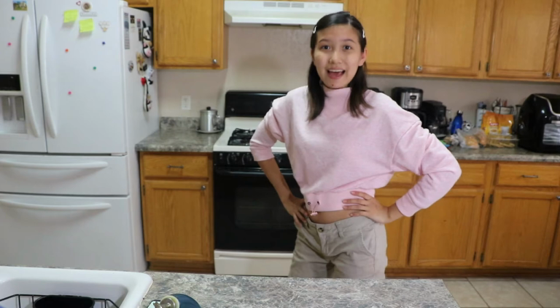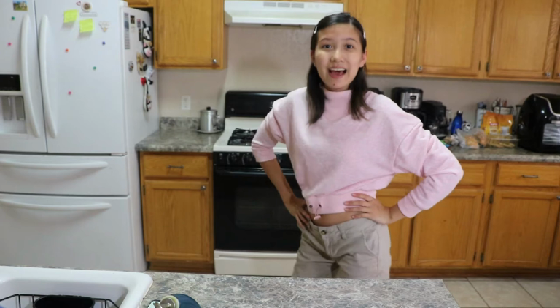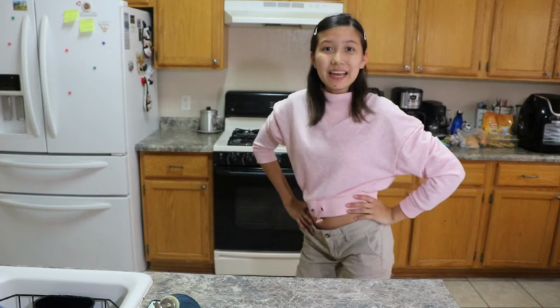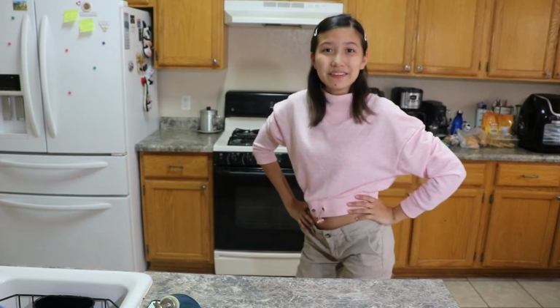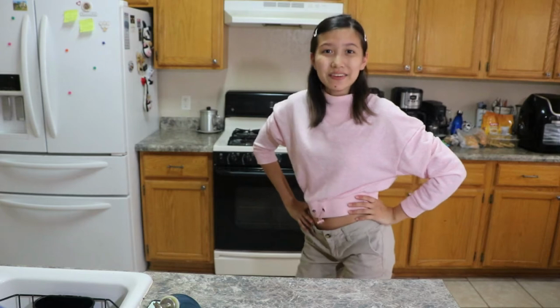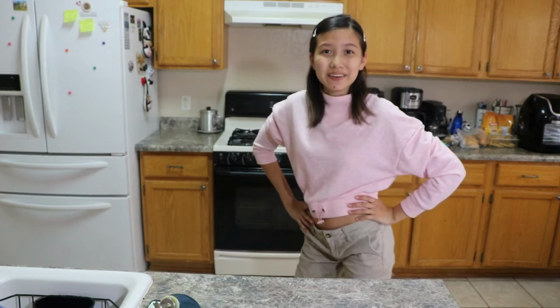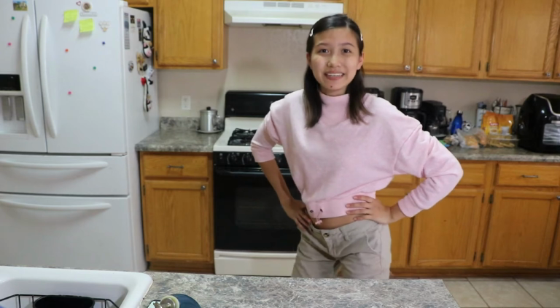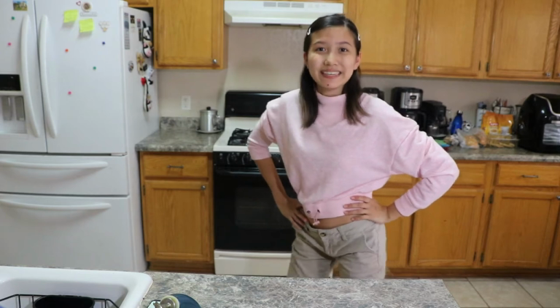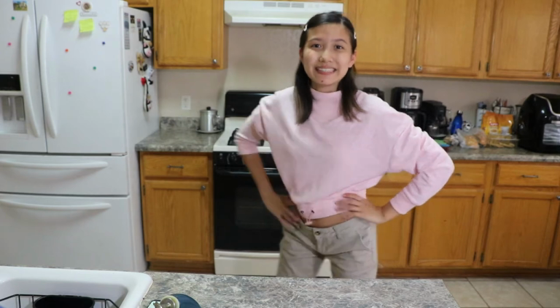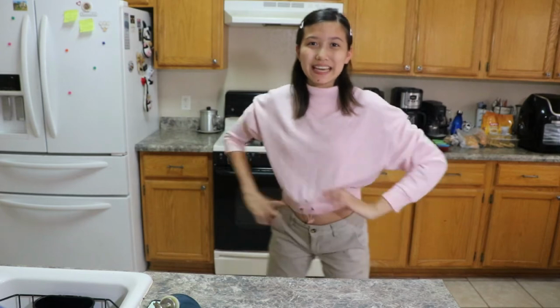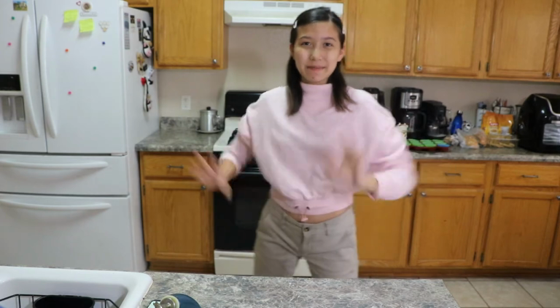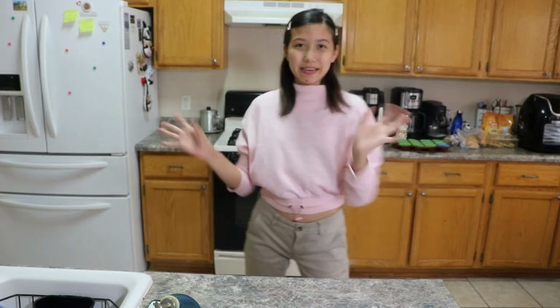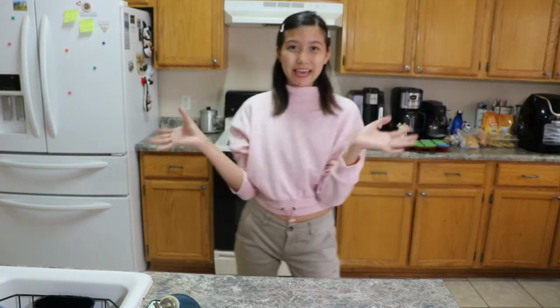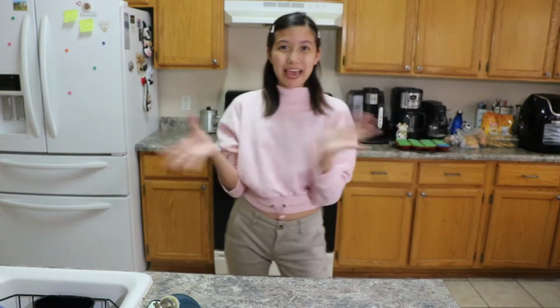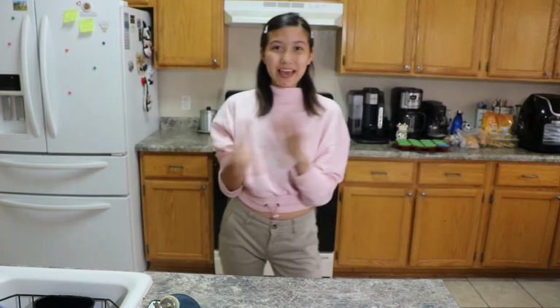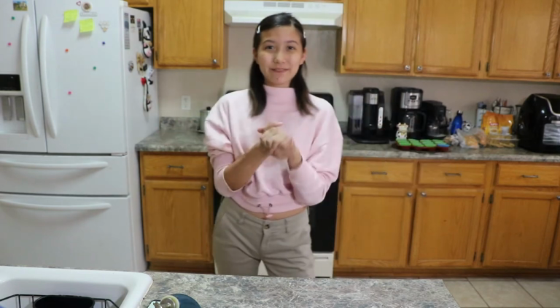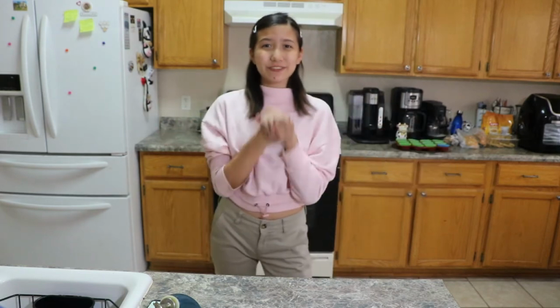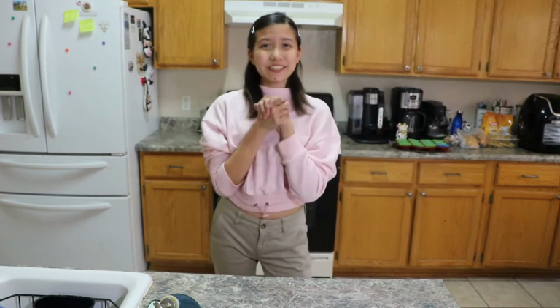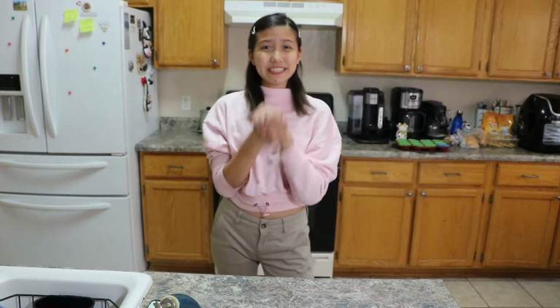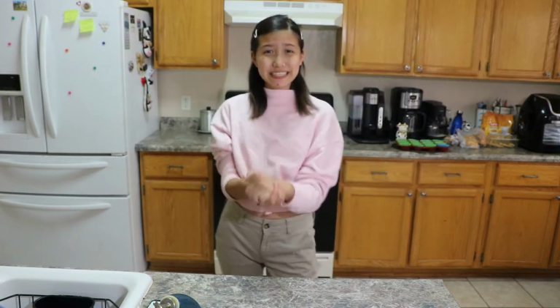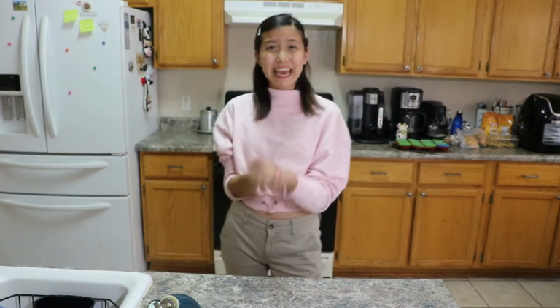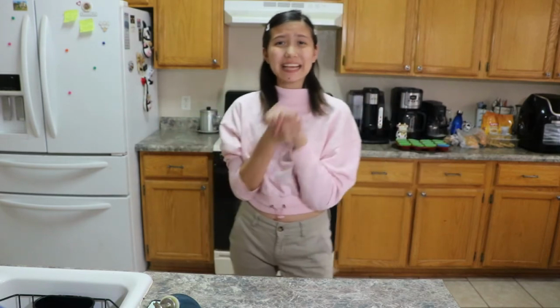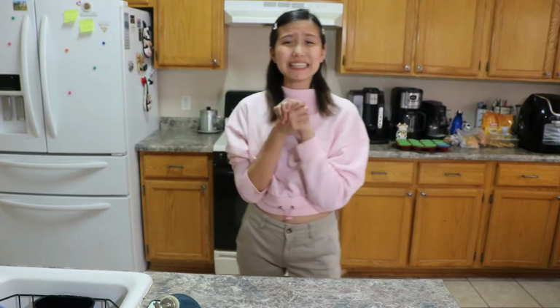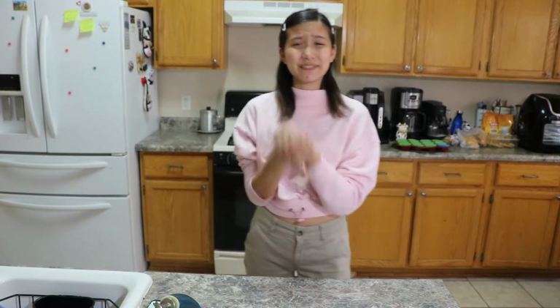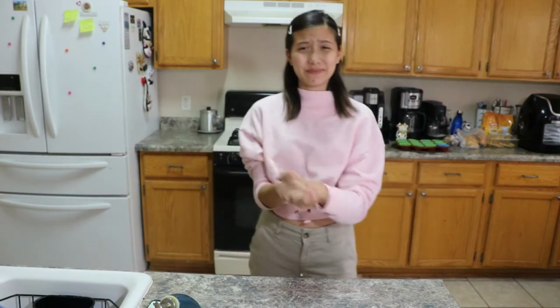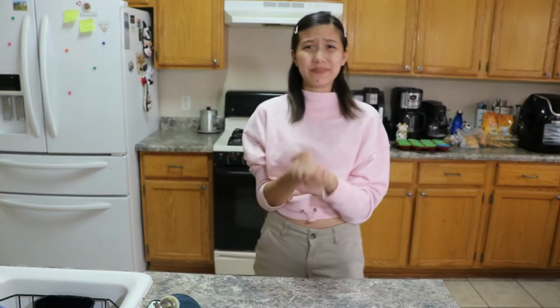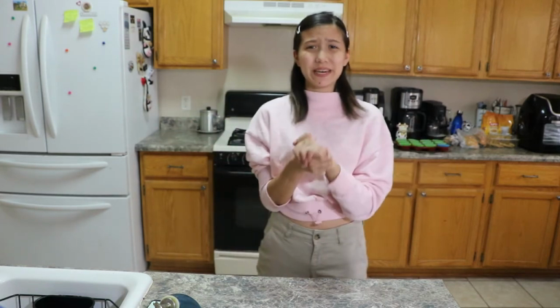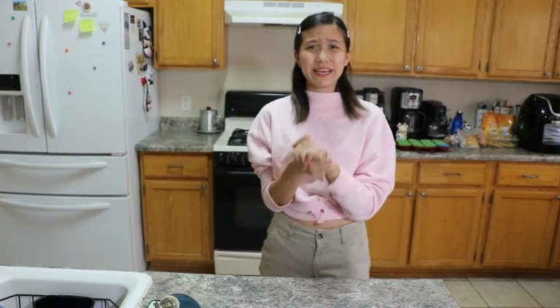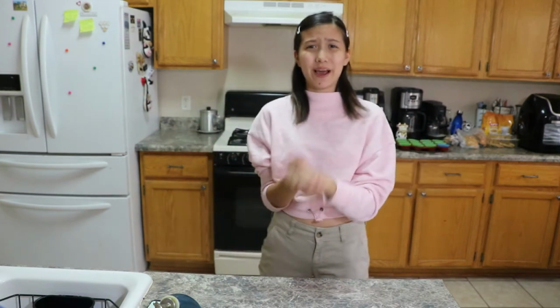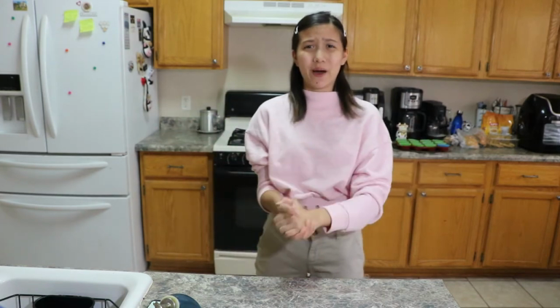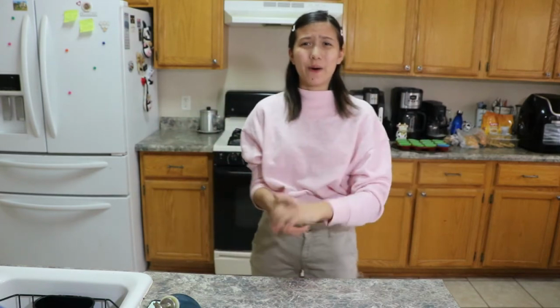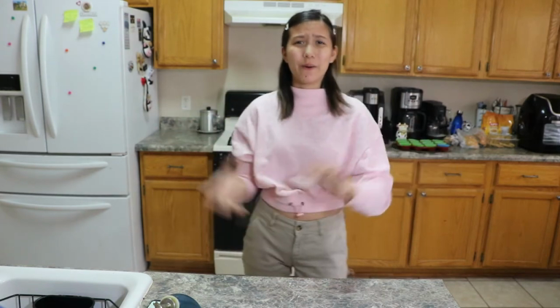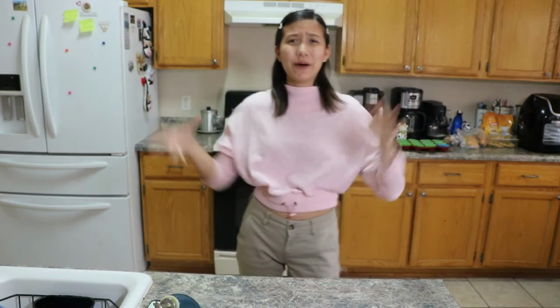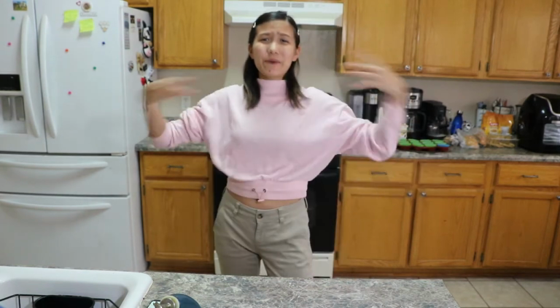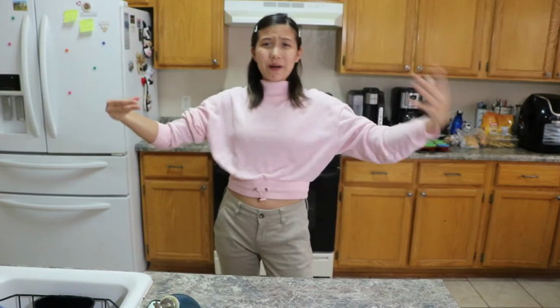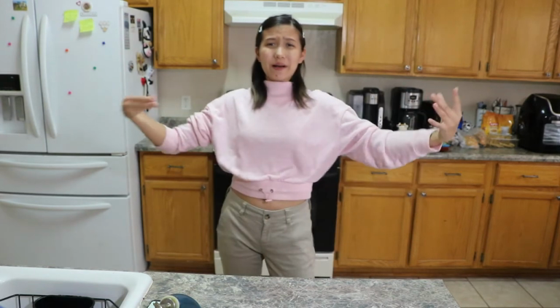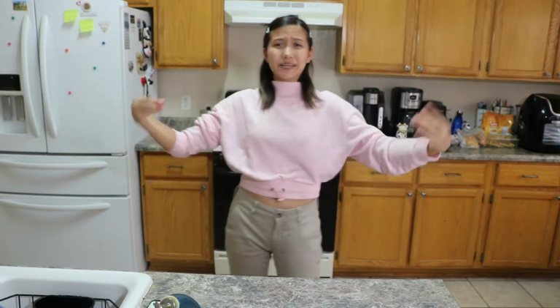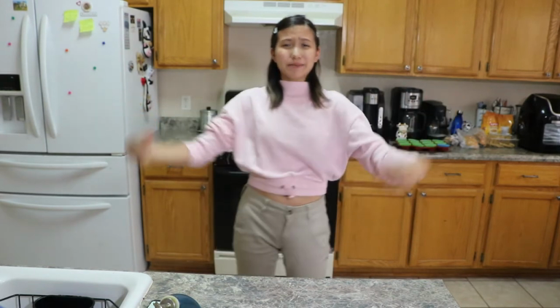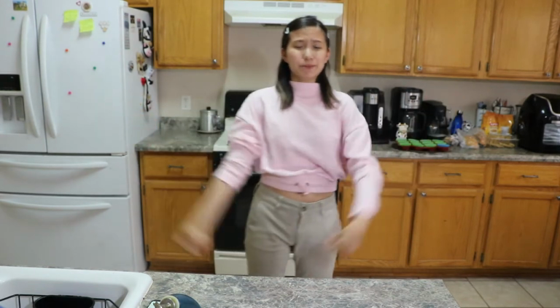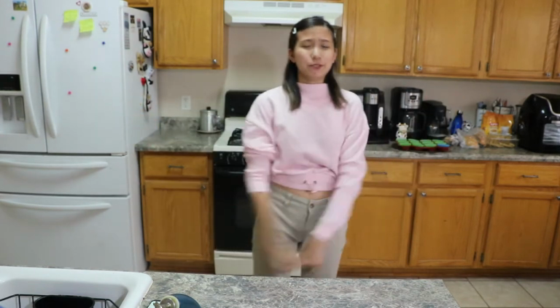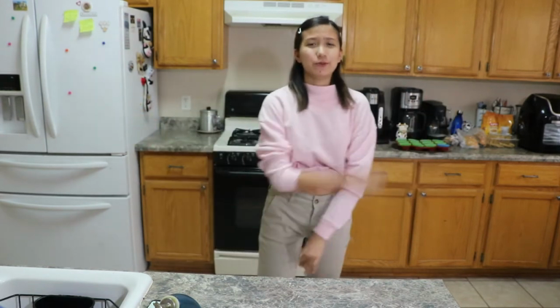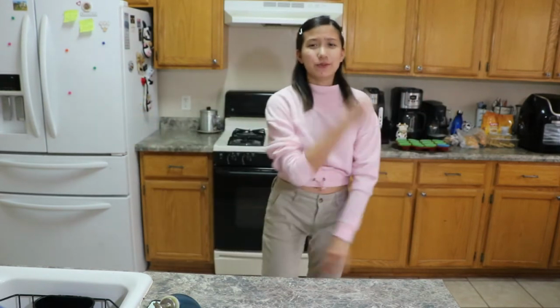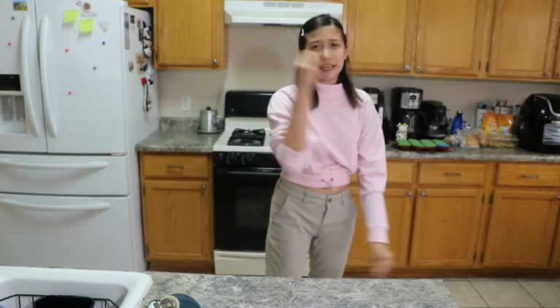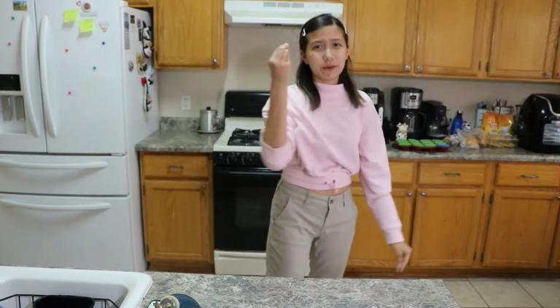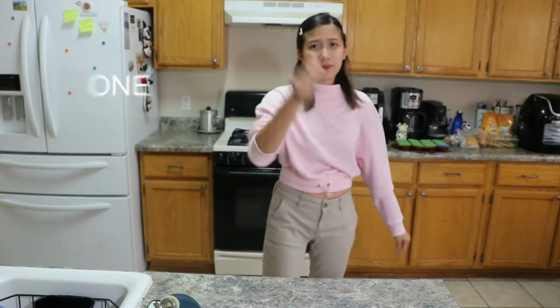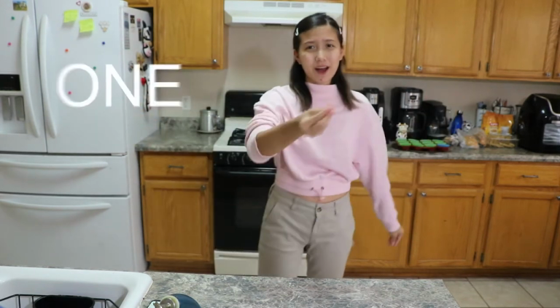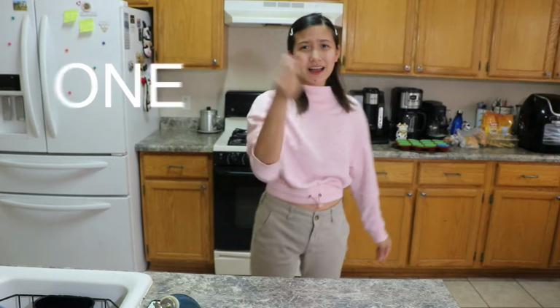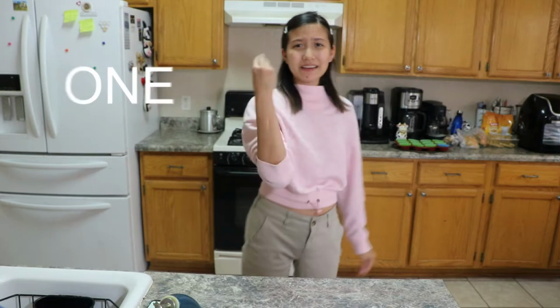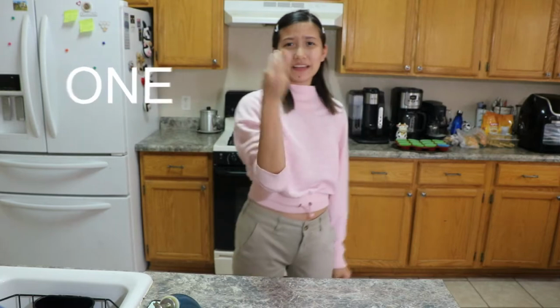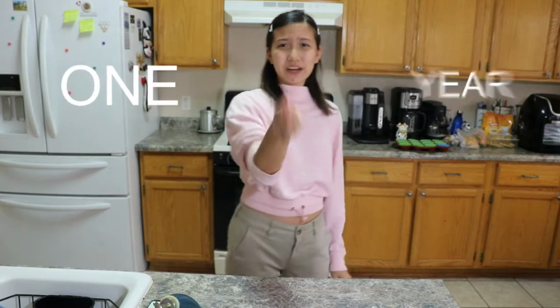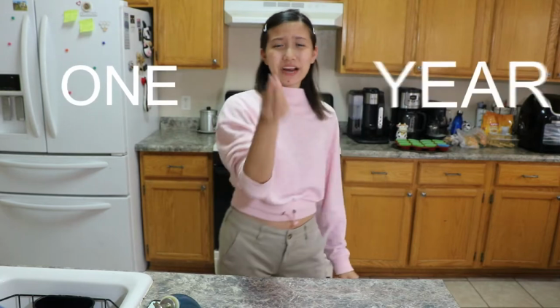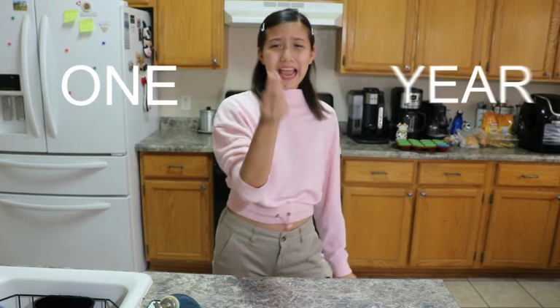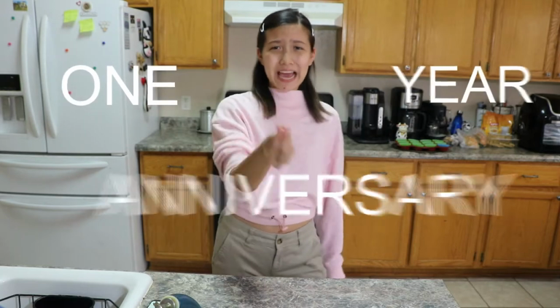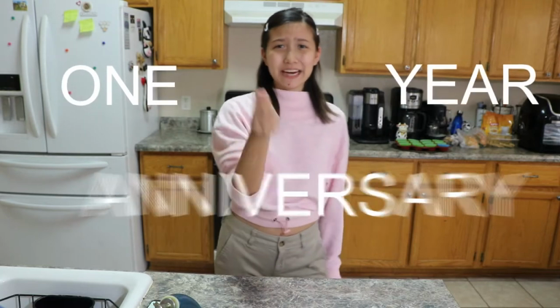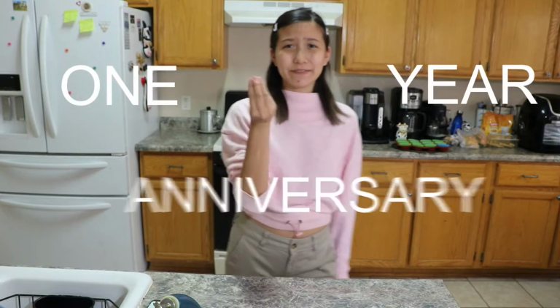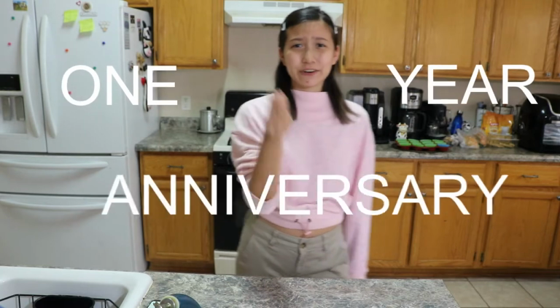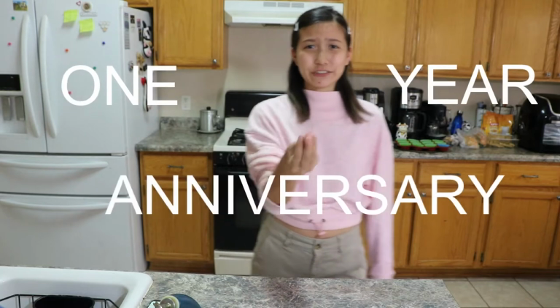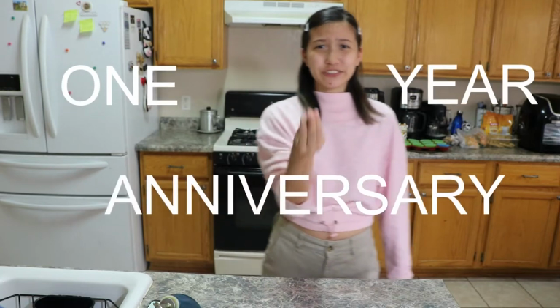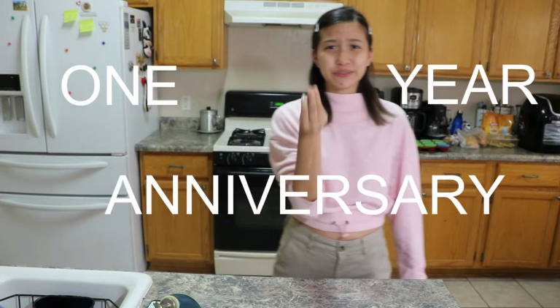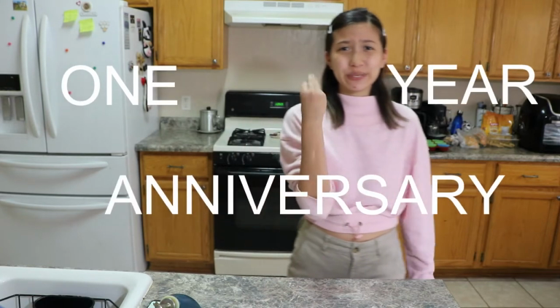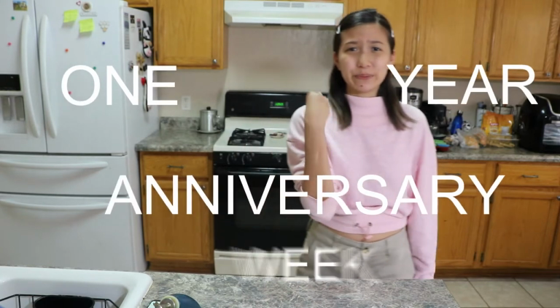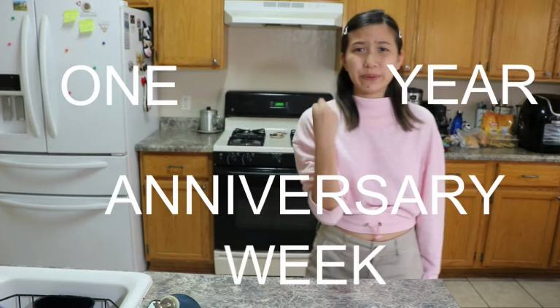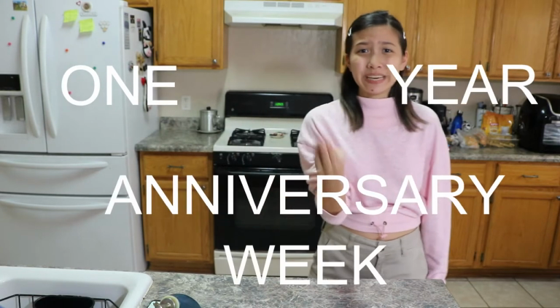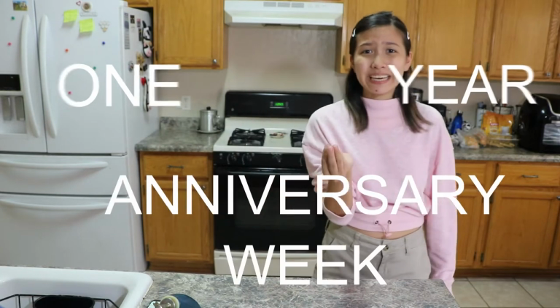Hi everyone, it's Amy, and for today's video, welcome to the one year anniversary week.